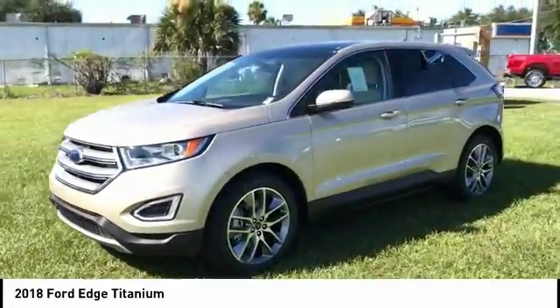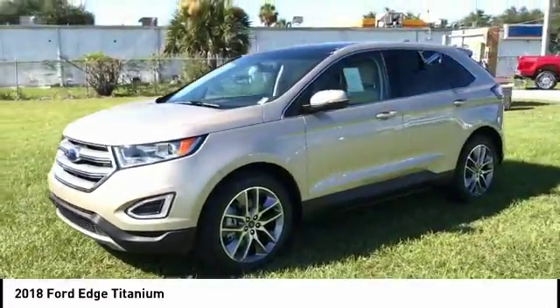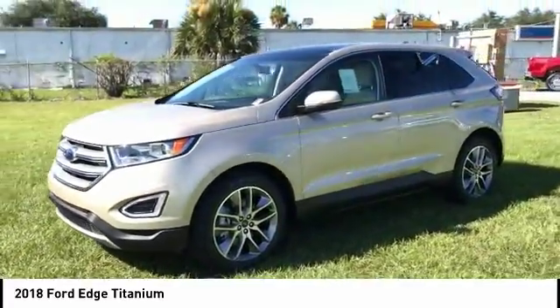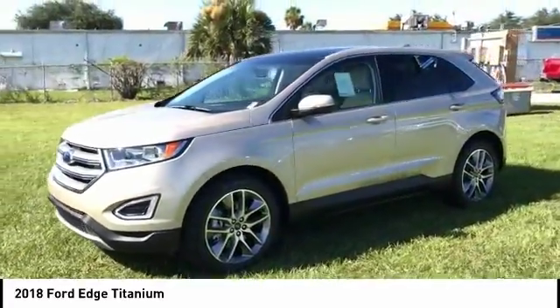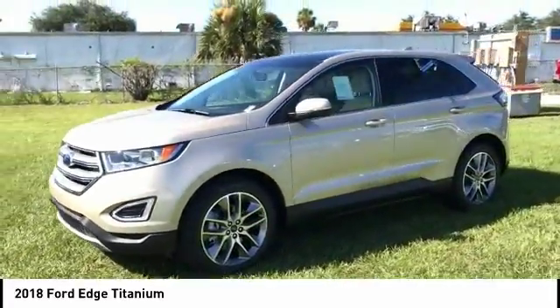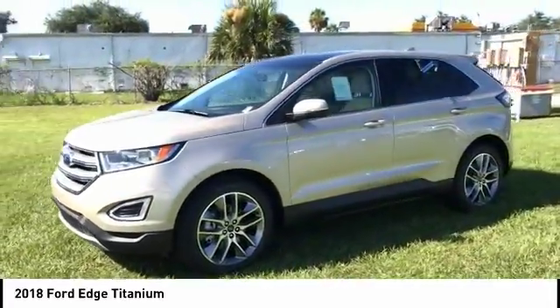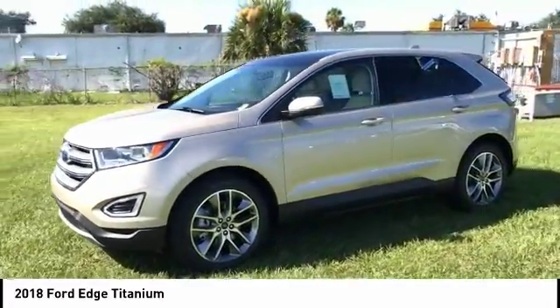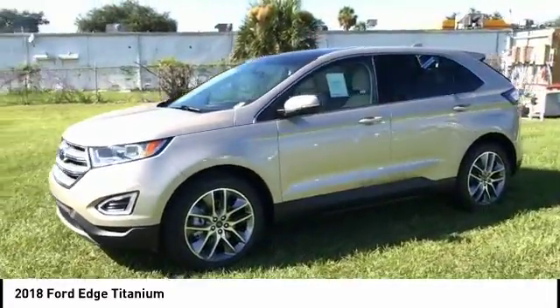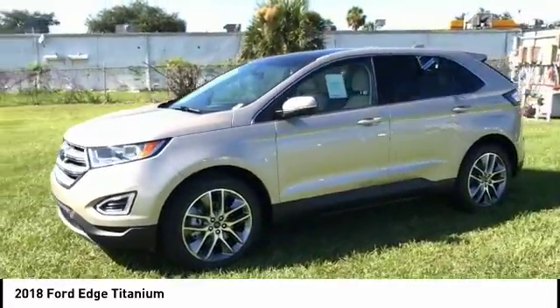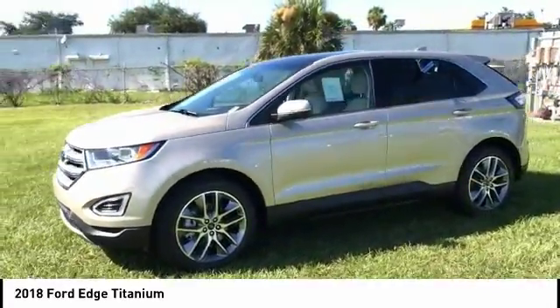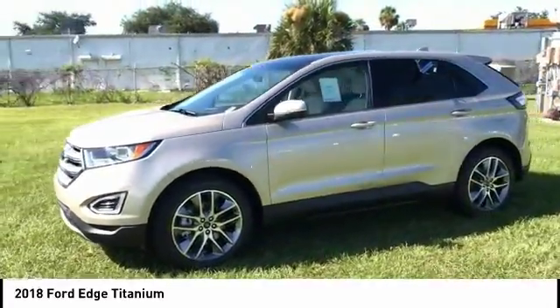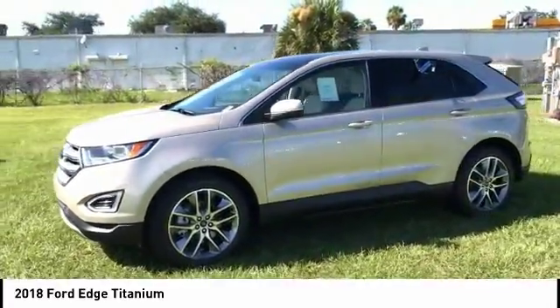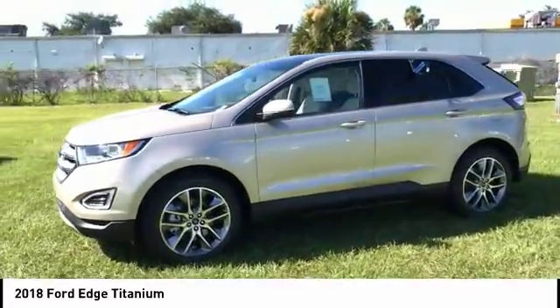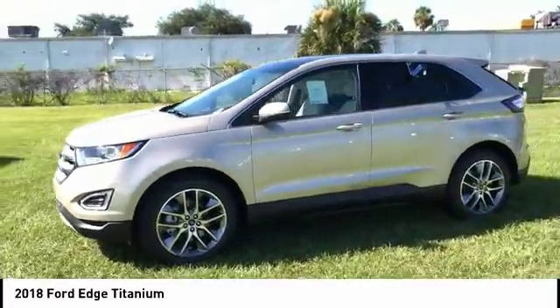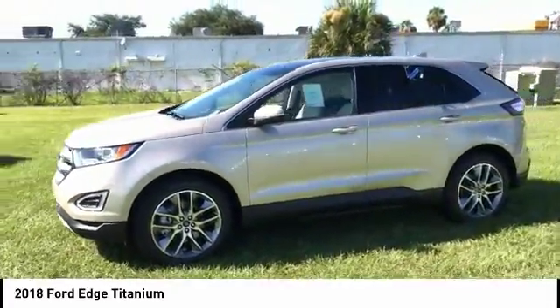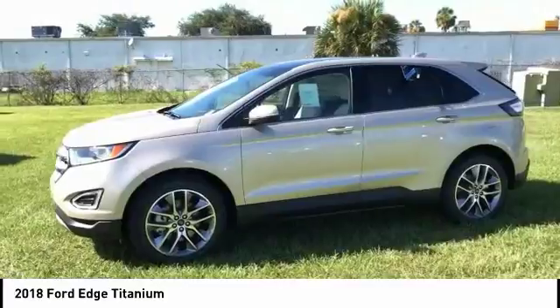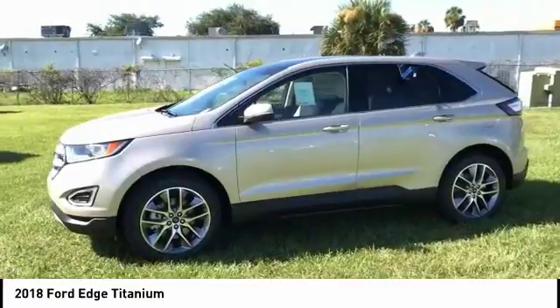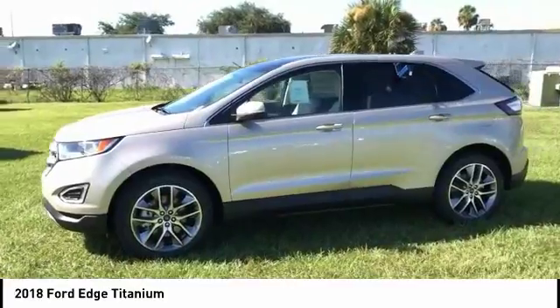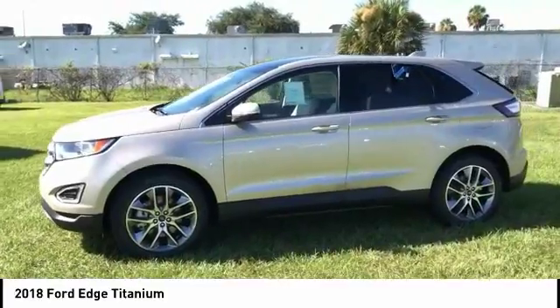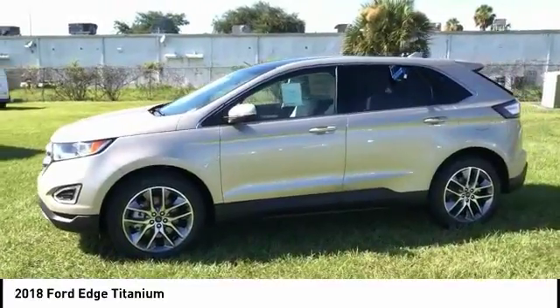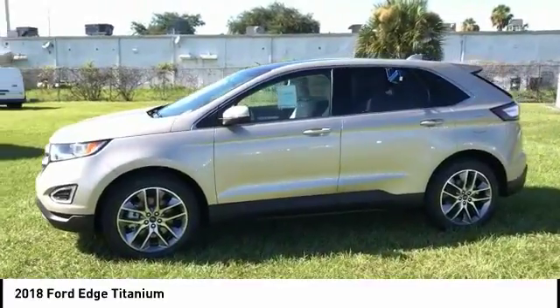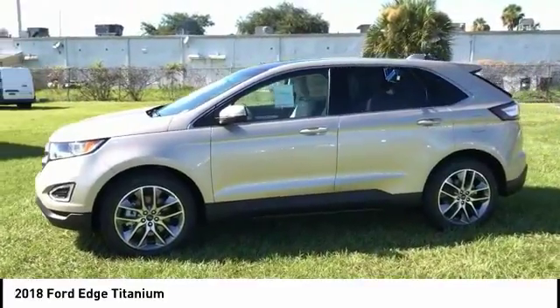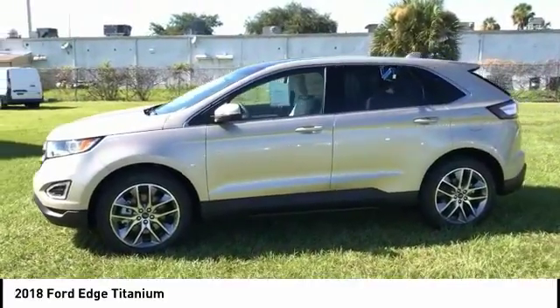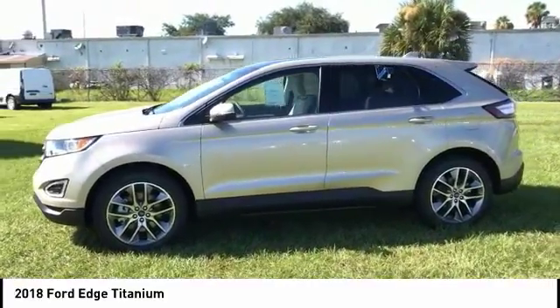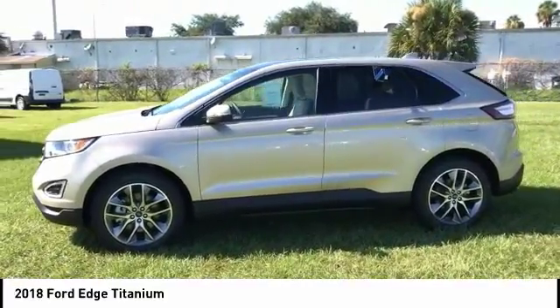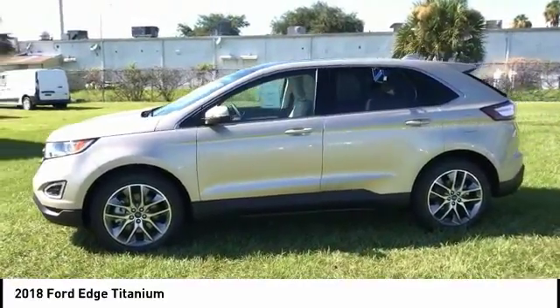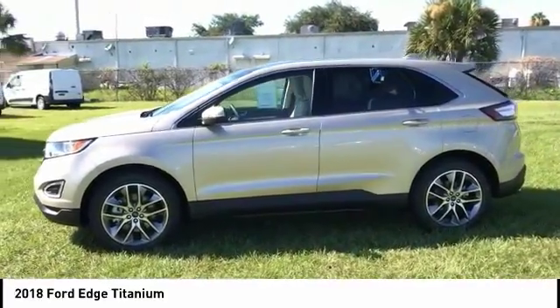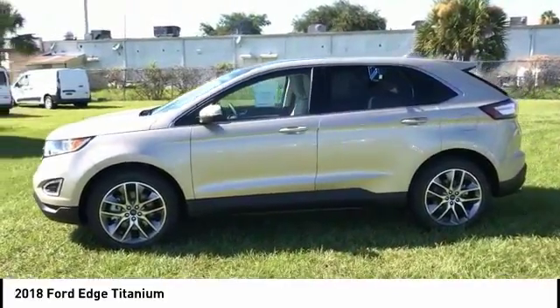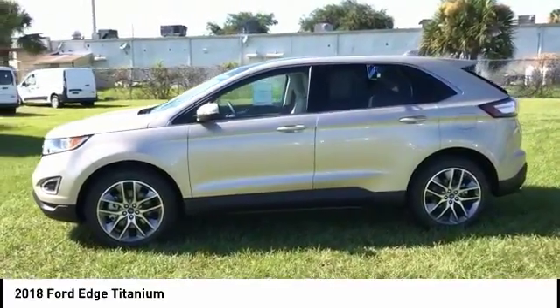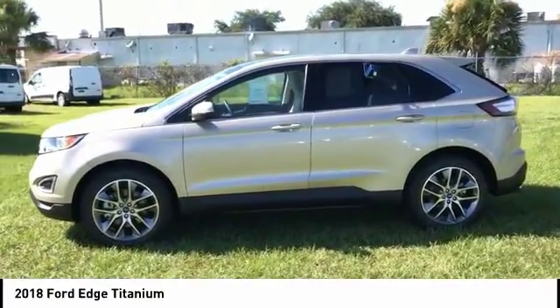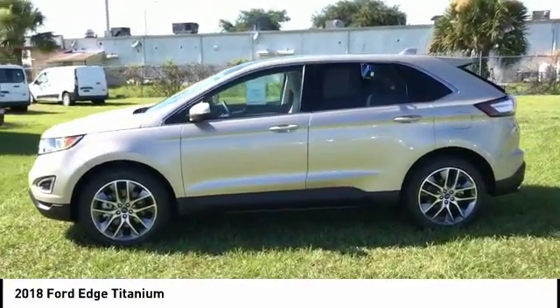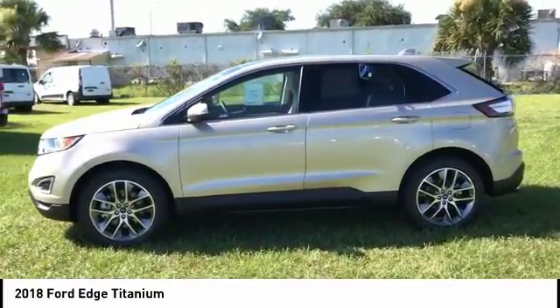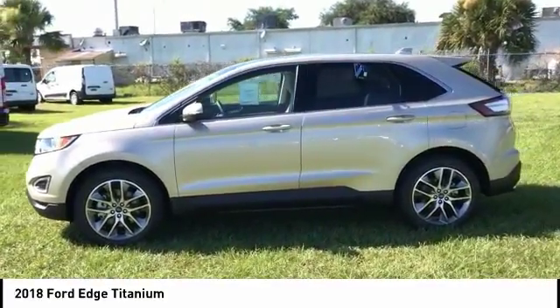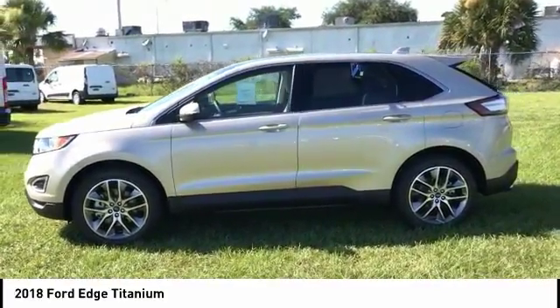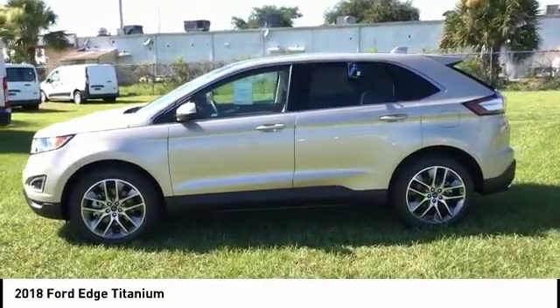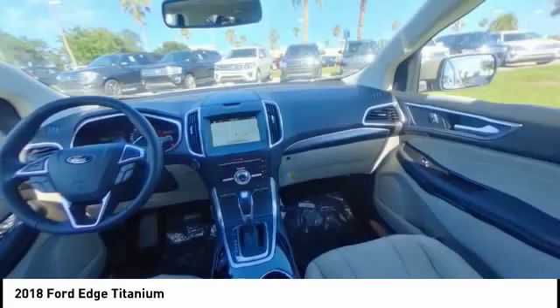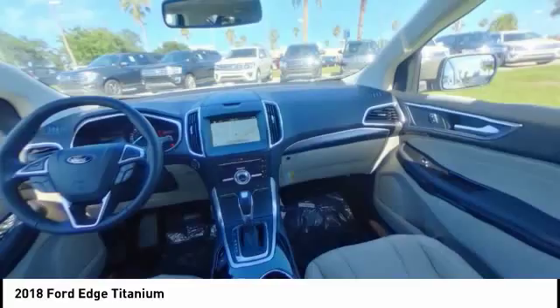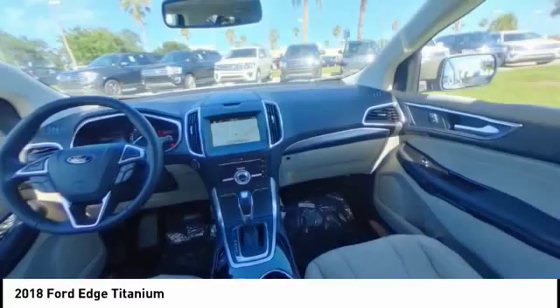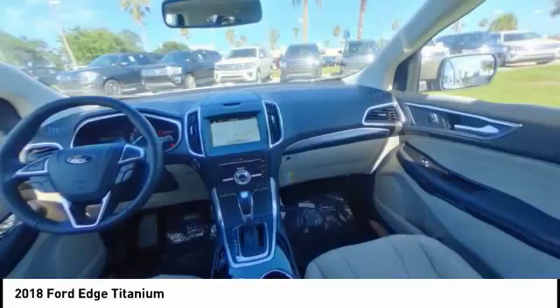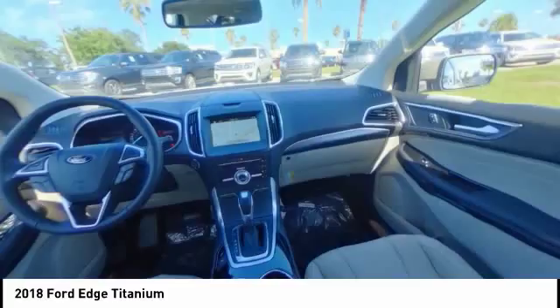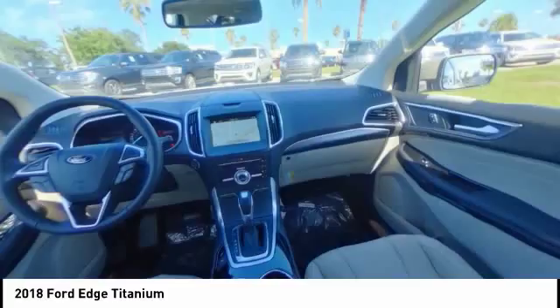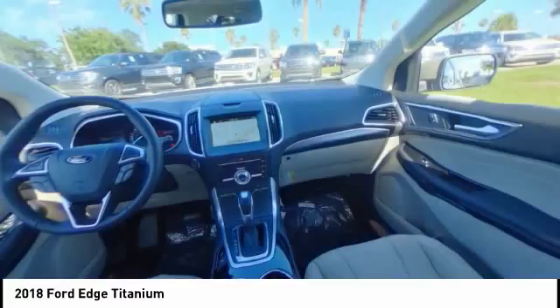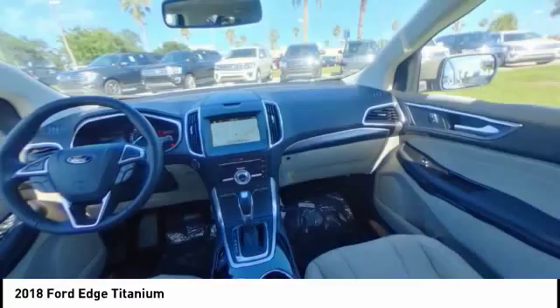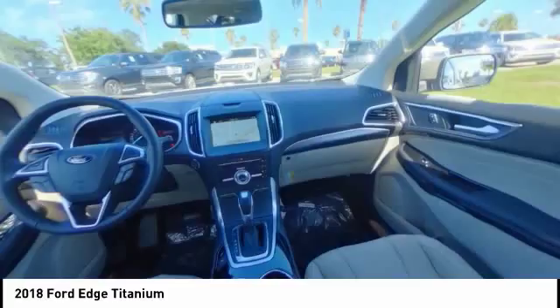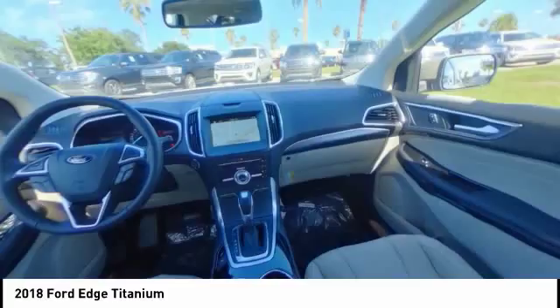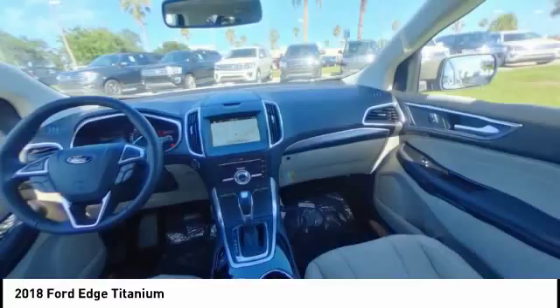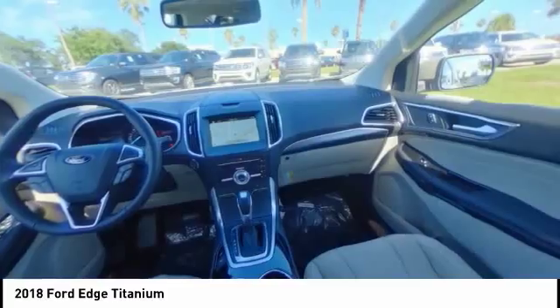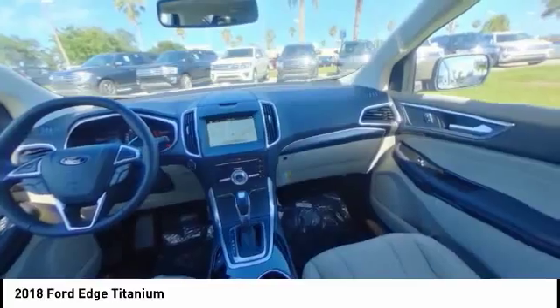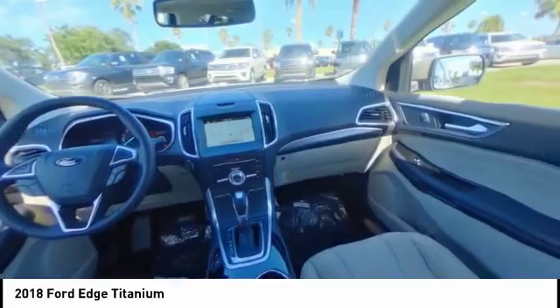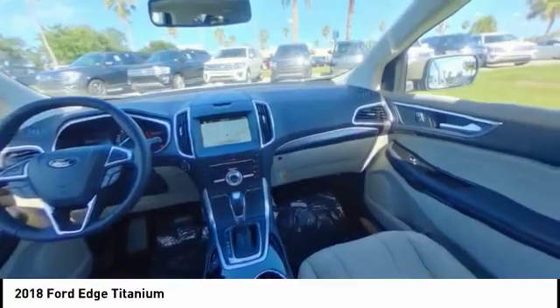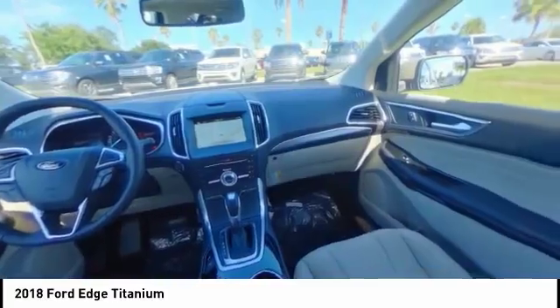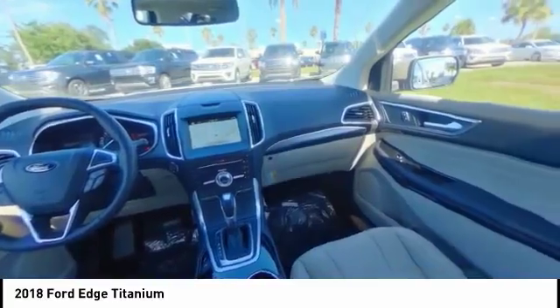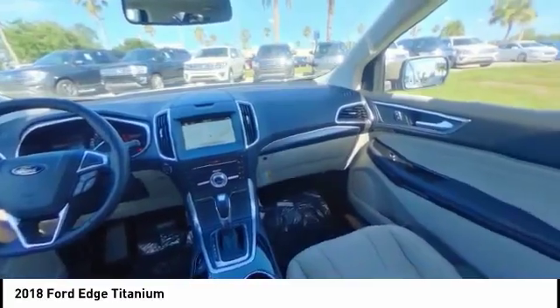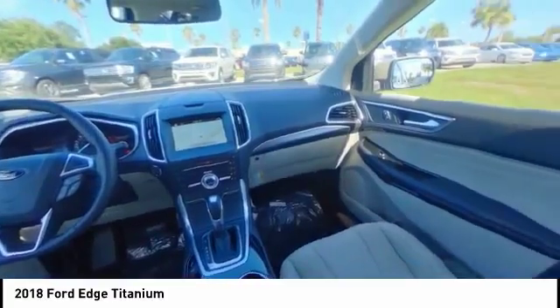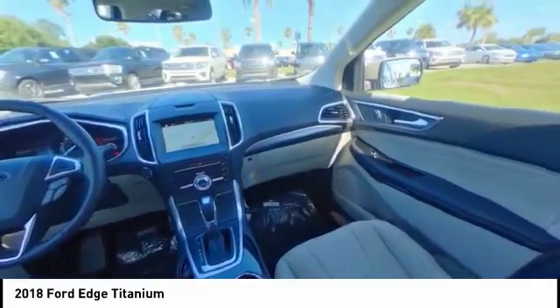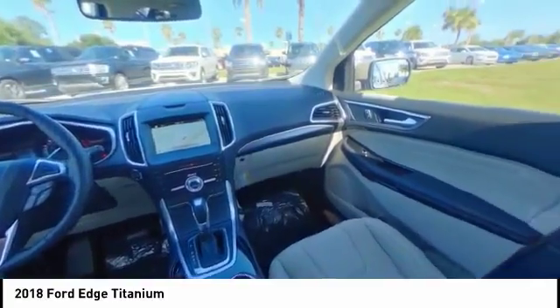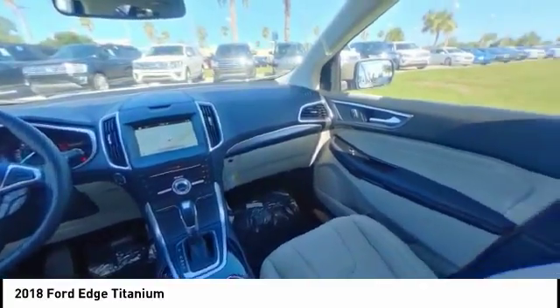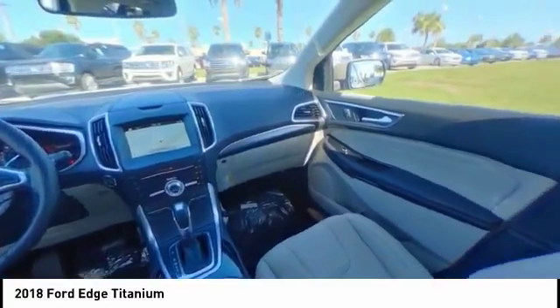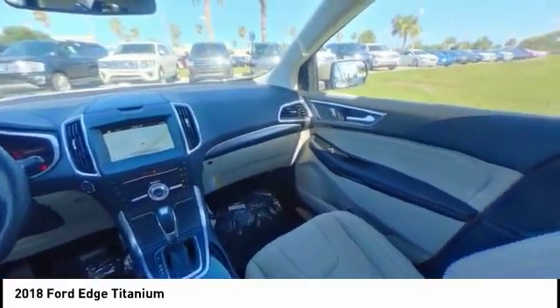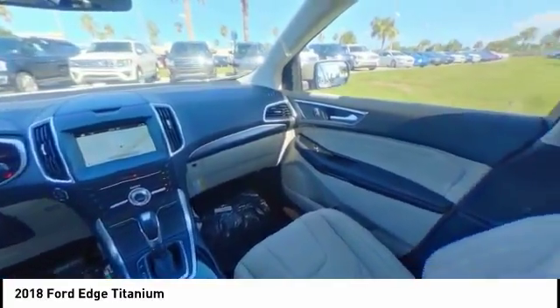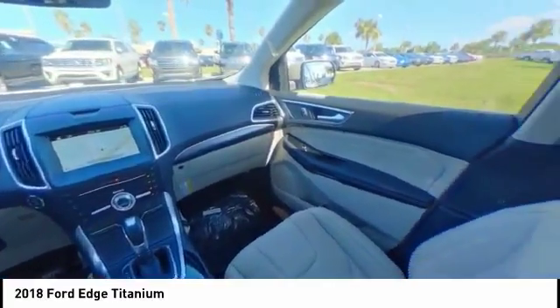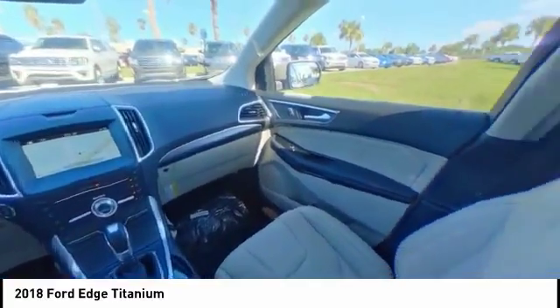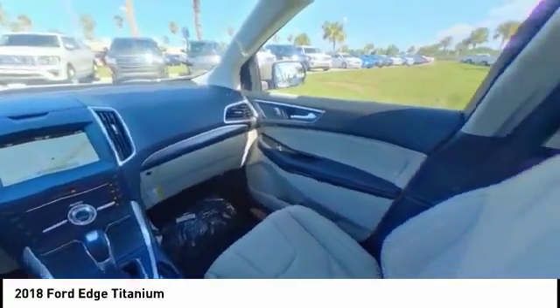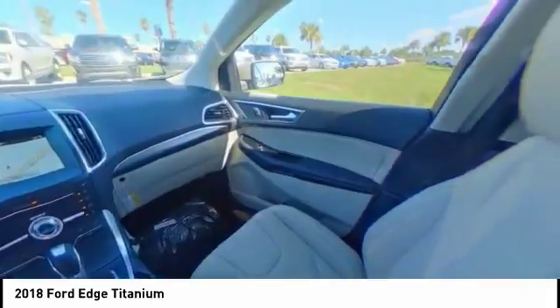Steering wheel audio controls, backup camera, anti-lock braking system, leather-wrapped steering wheel, and Bluetooth.